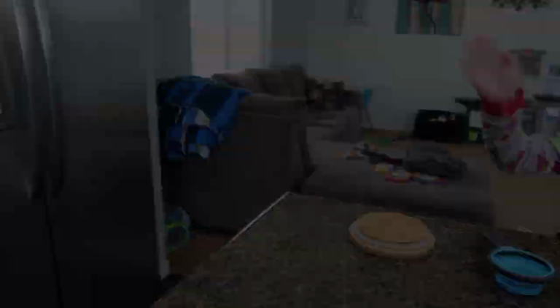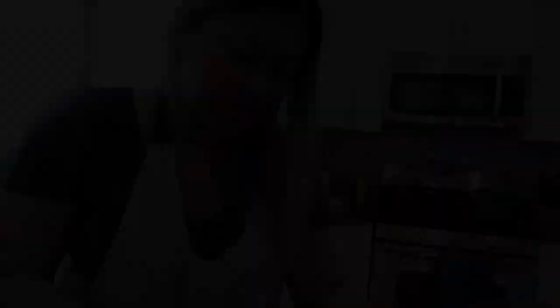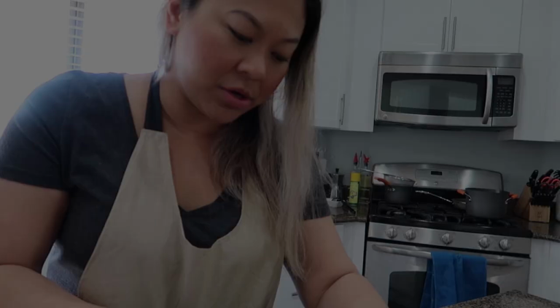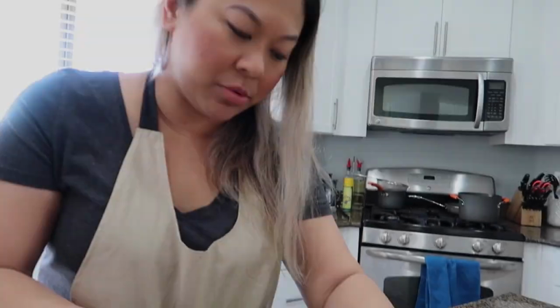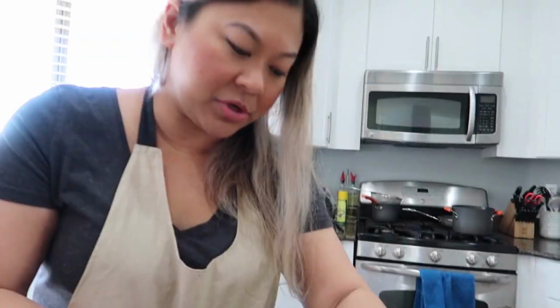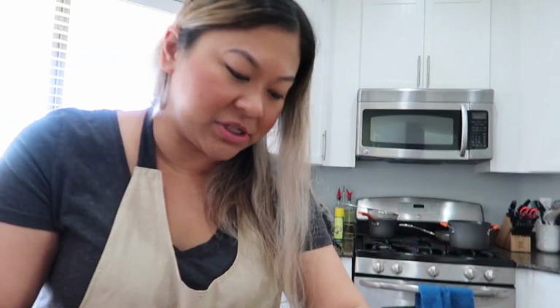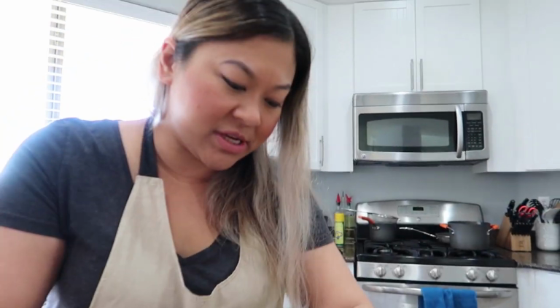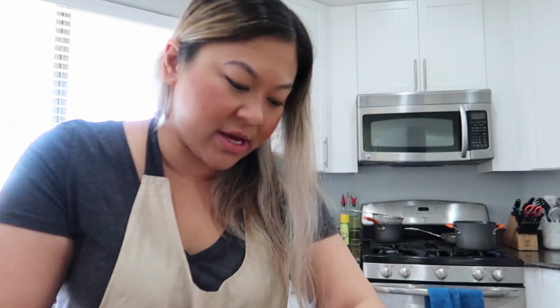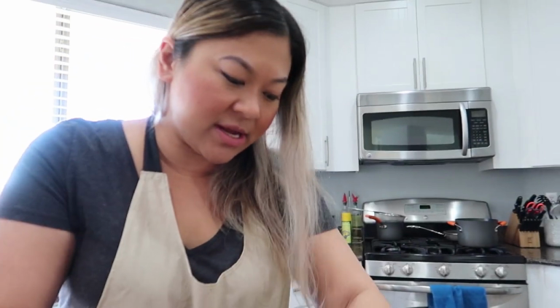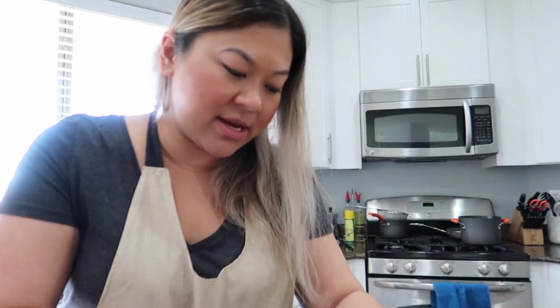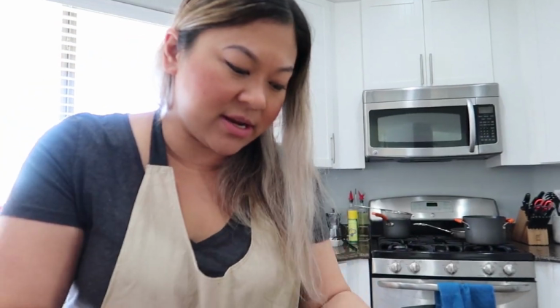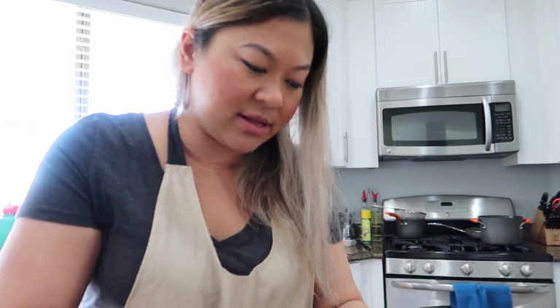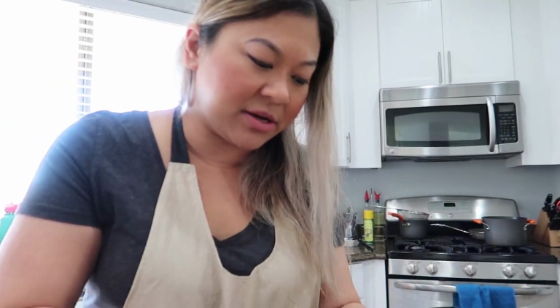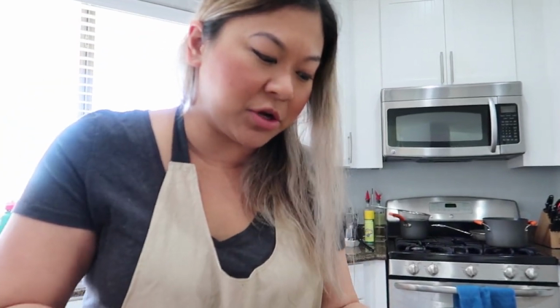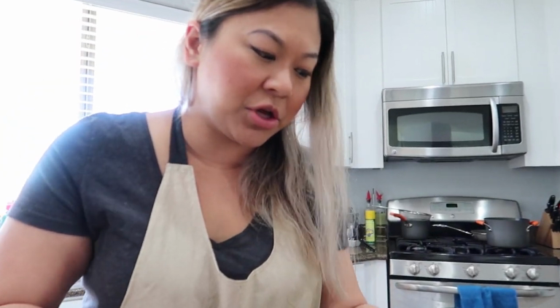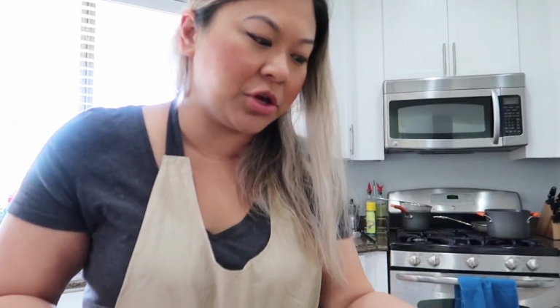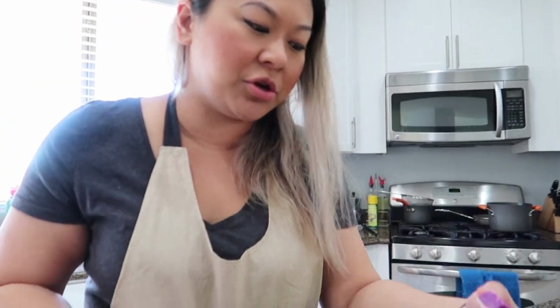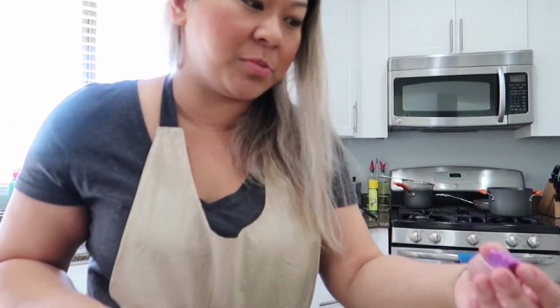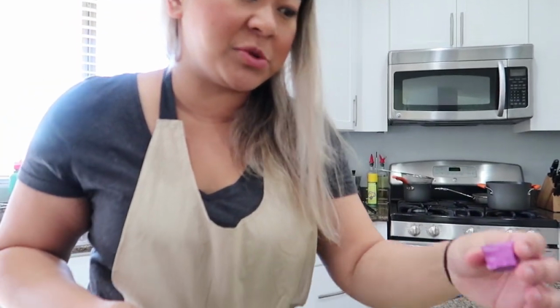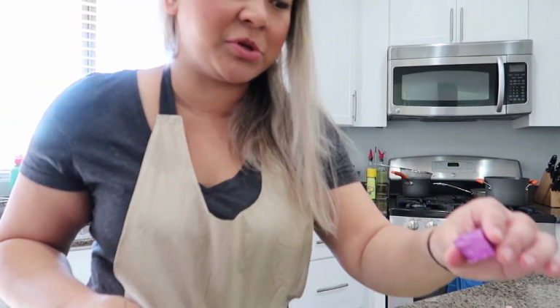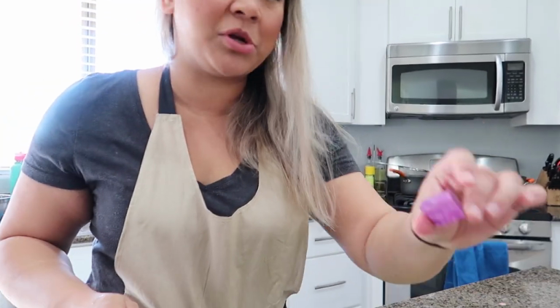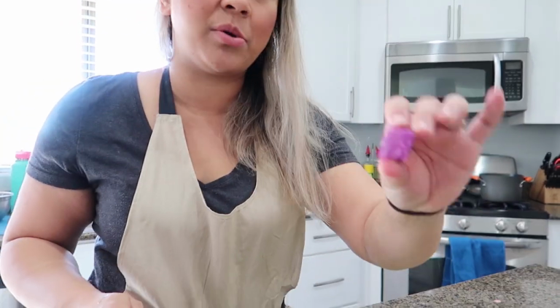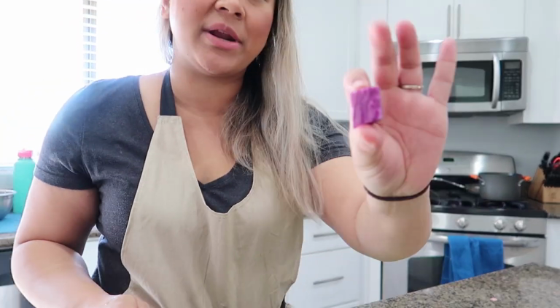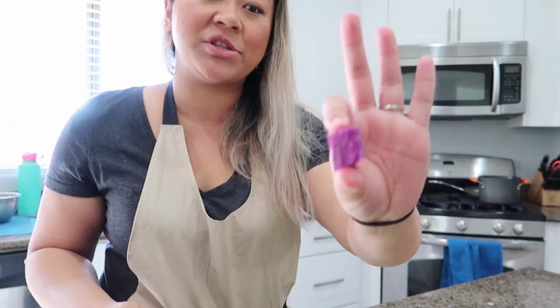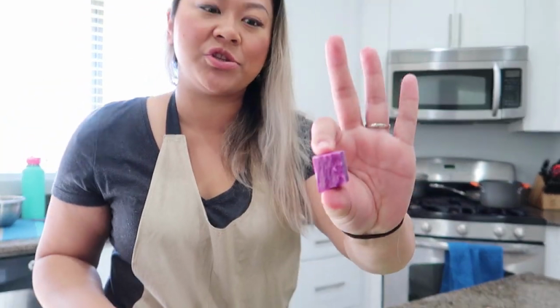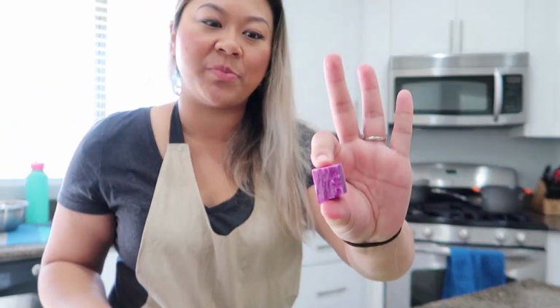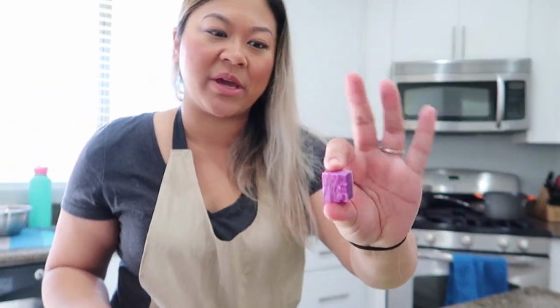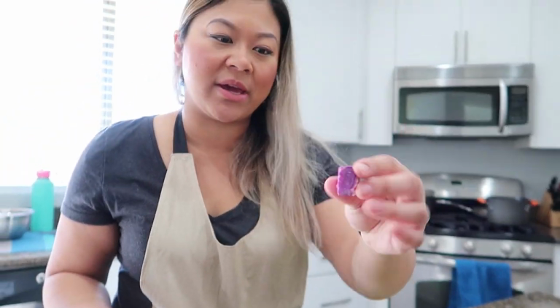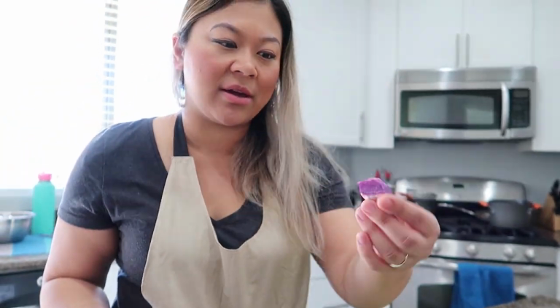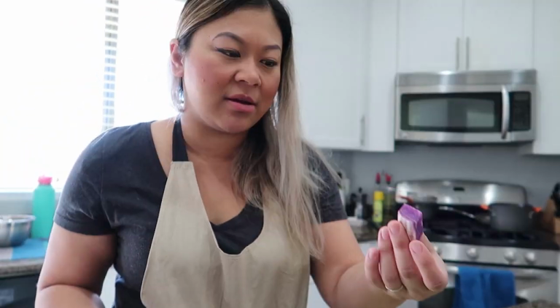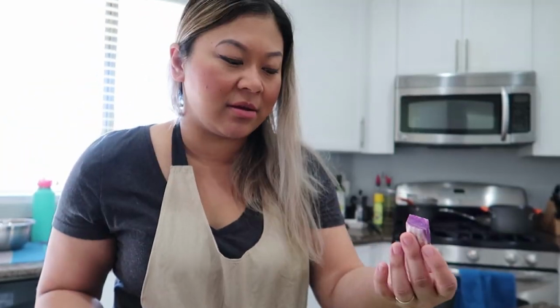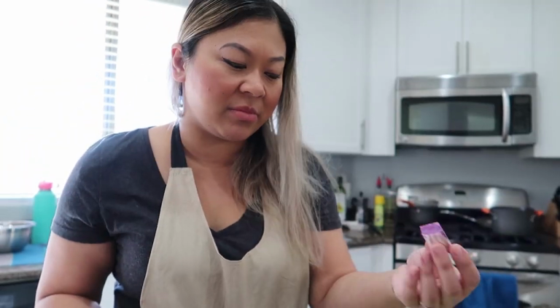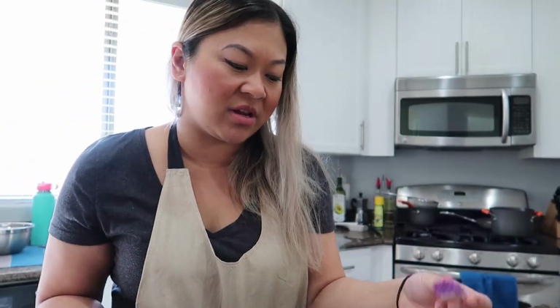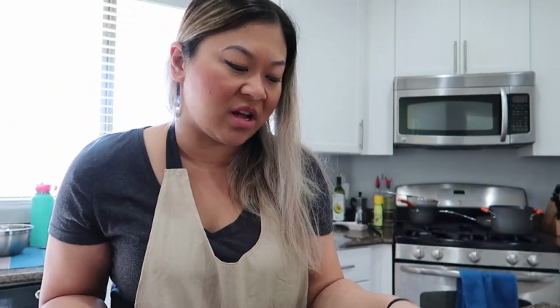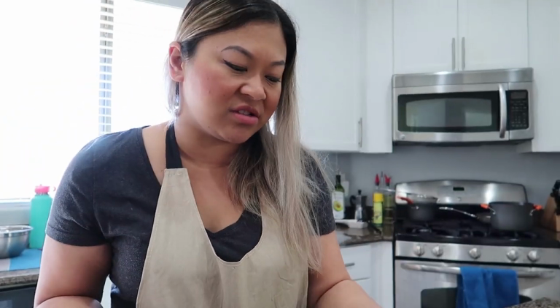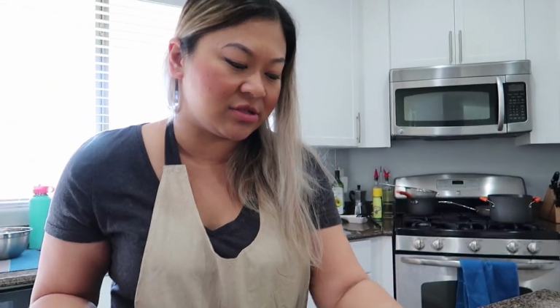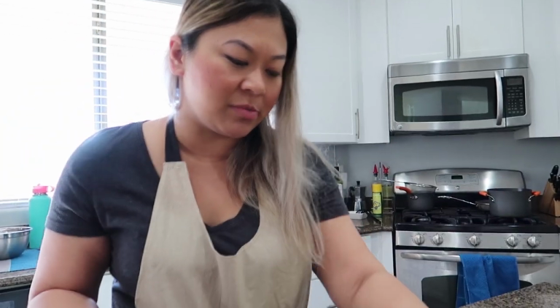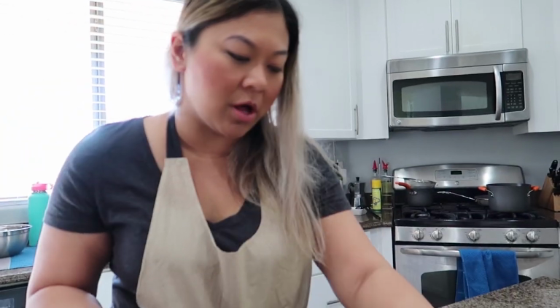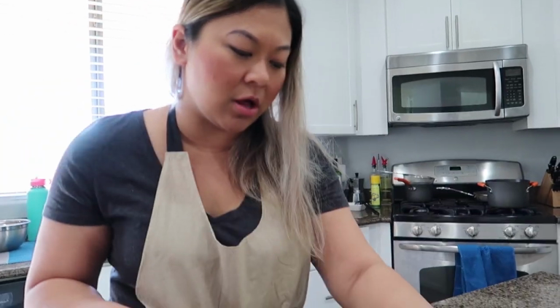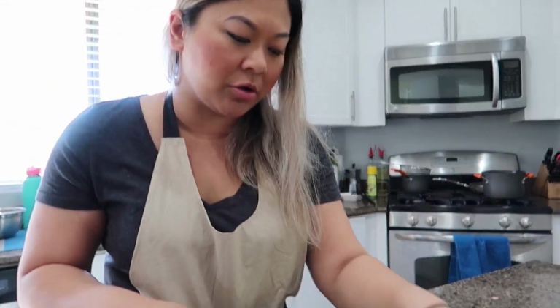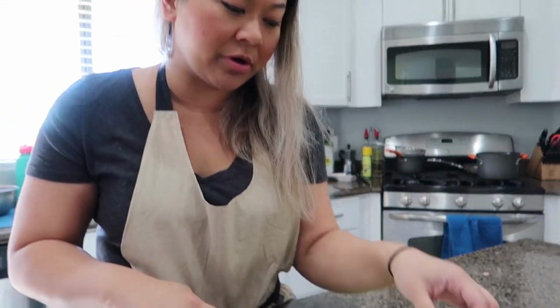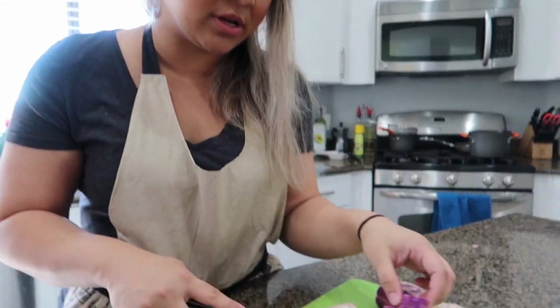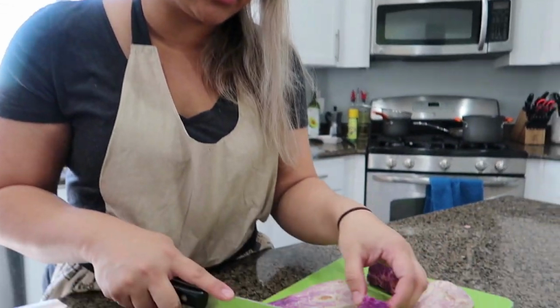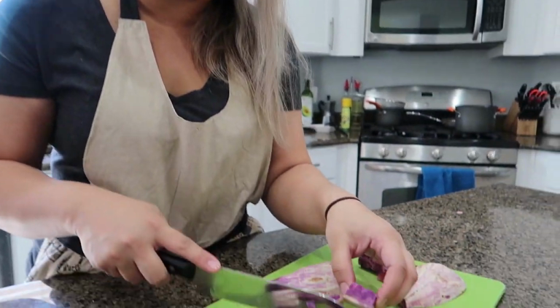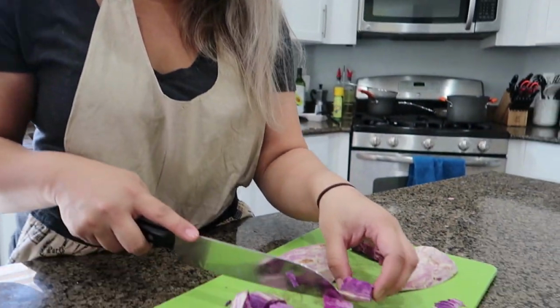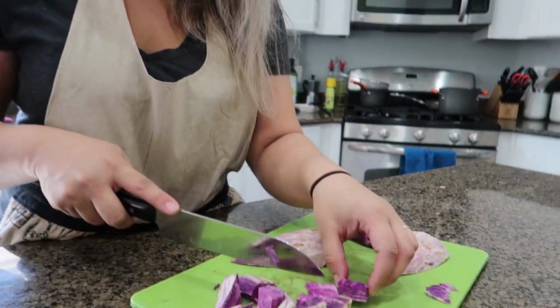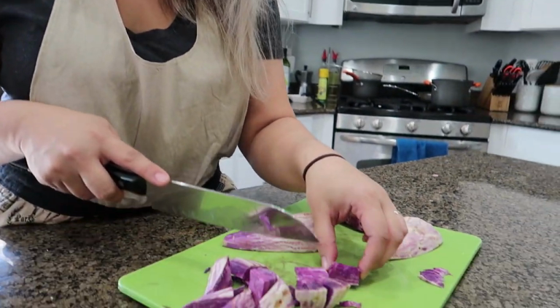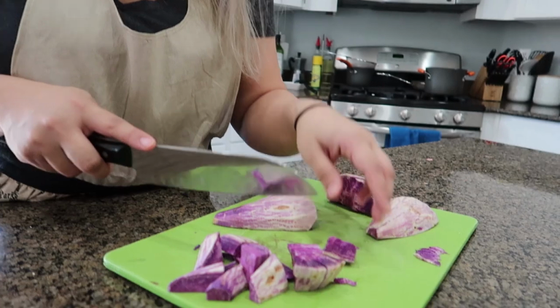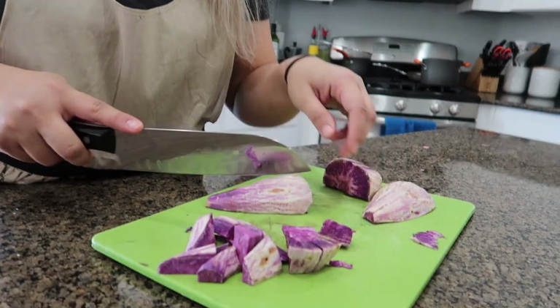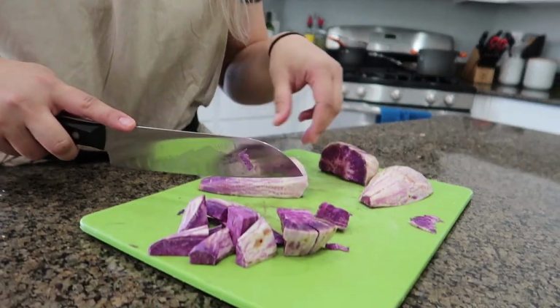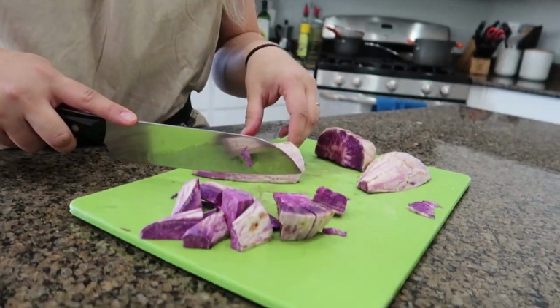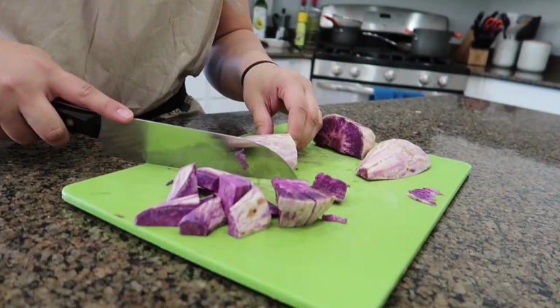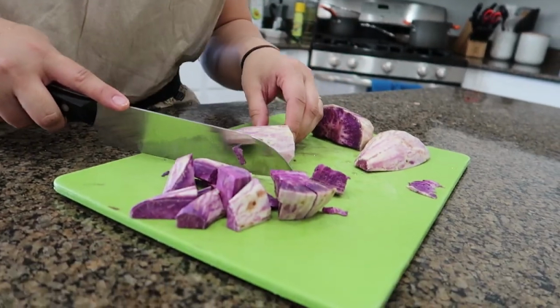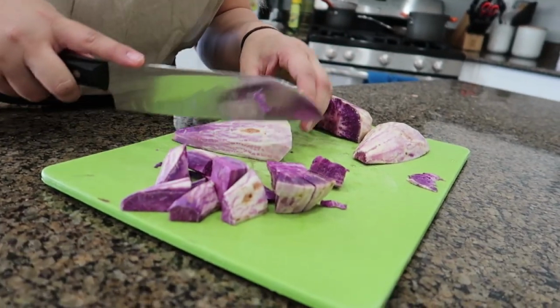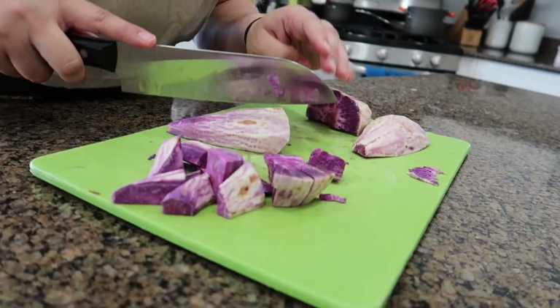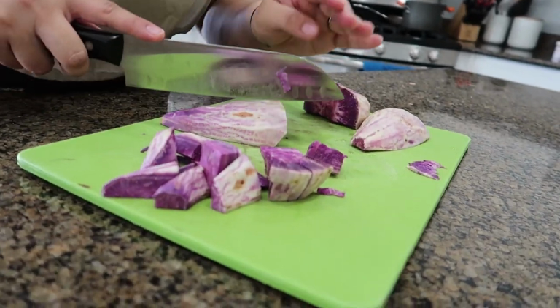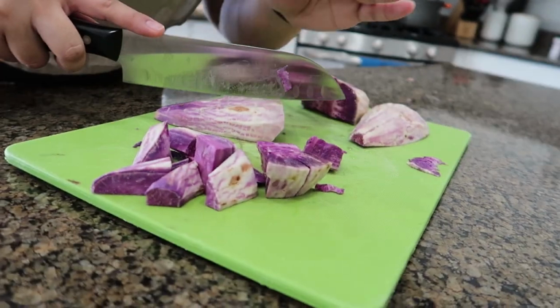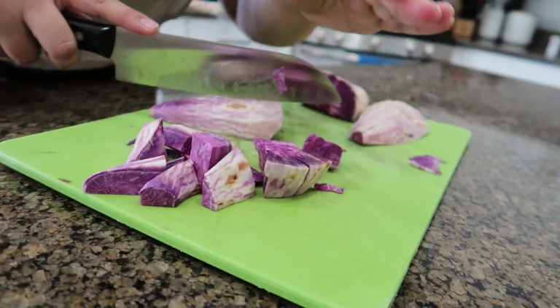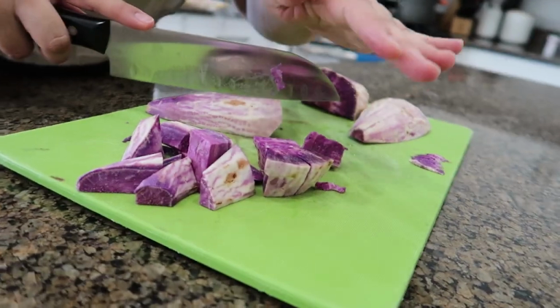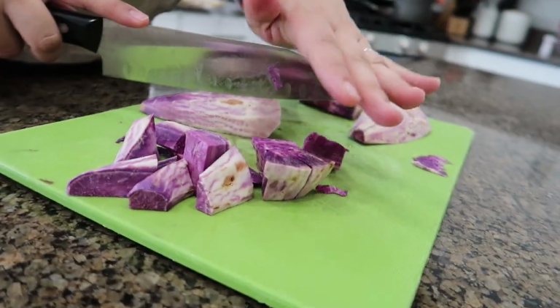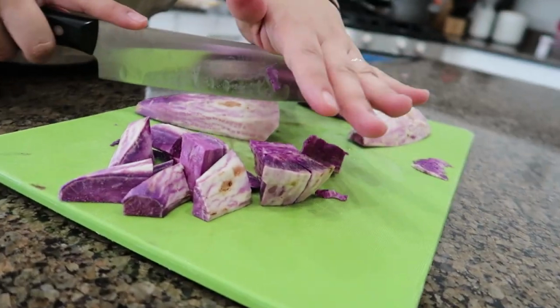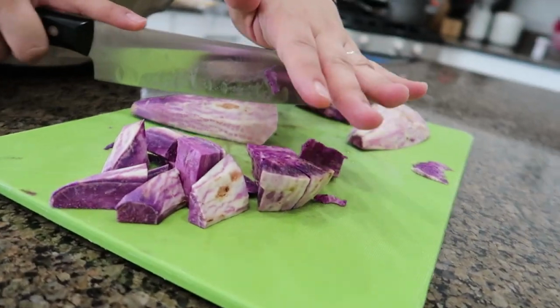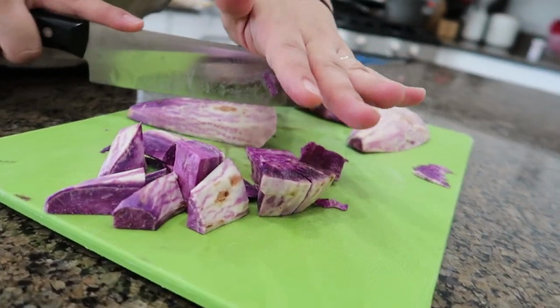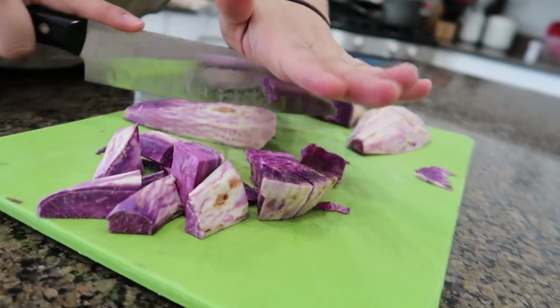So we're just cutting the yam into little cubes. You don't want it too big, but not too small or else it's just going to get mushed up.